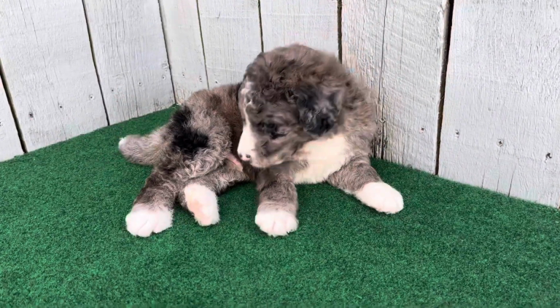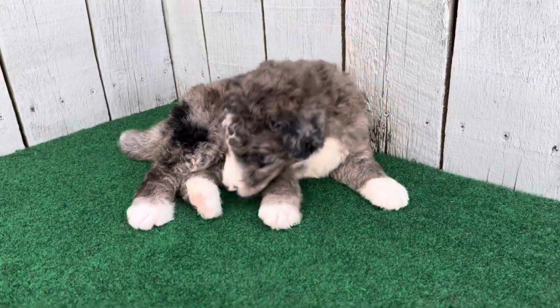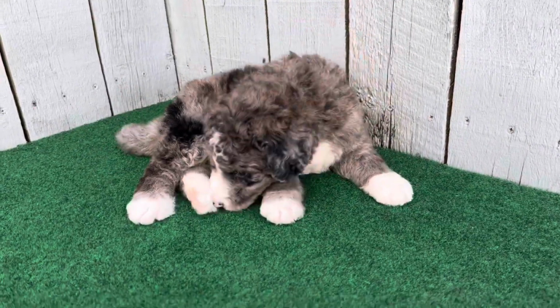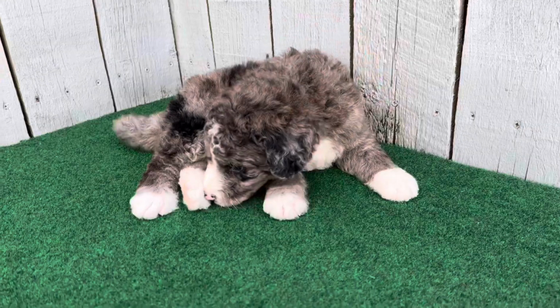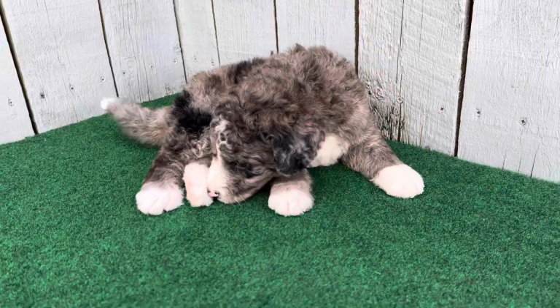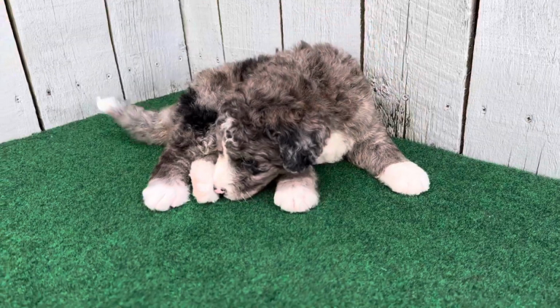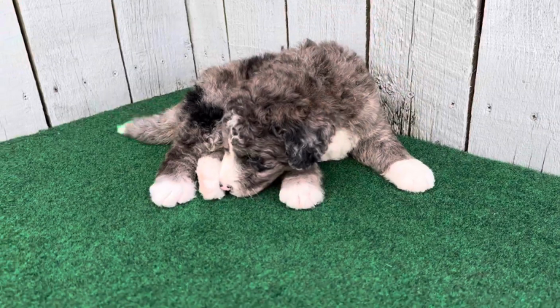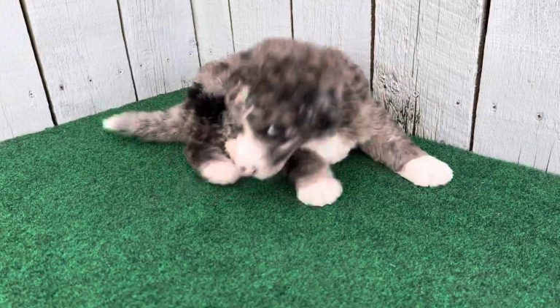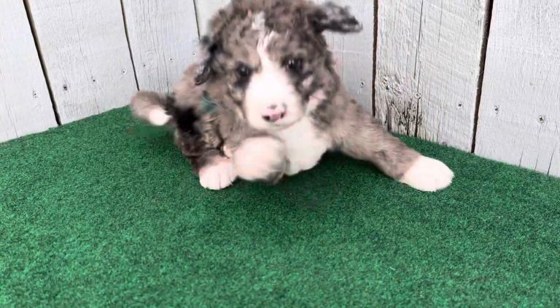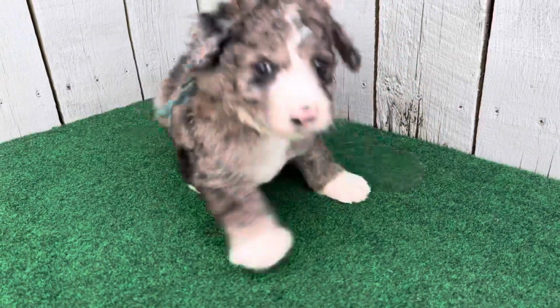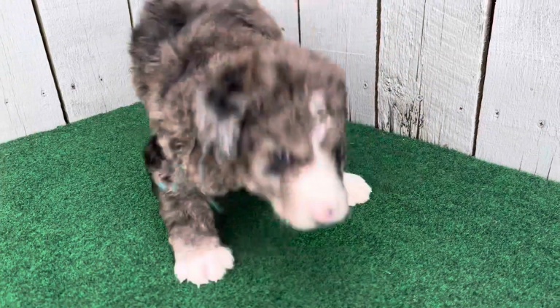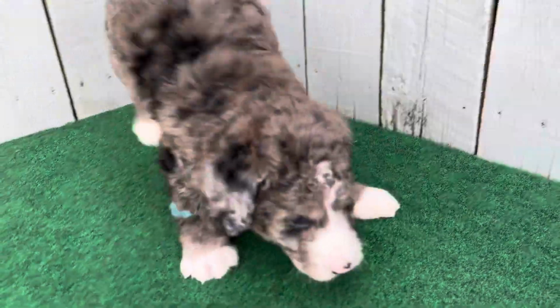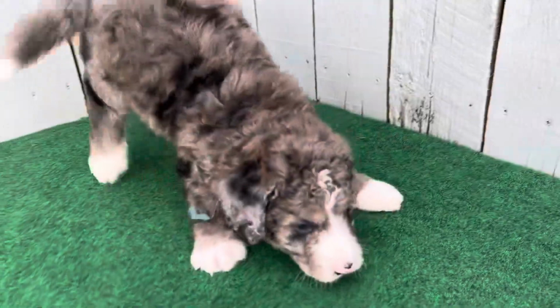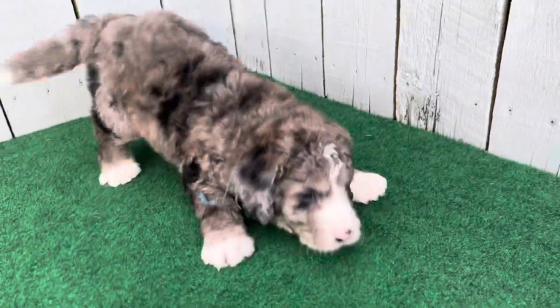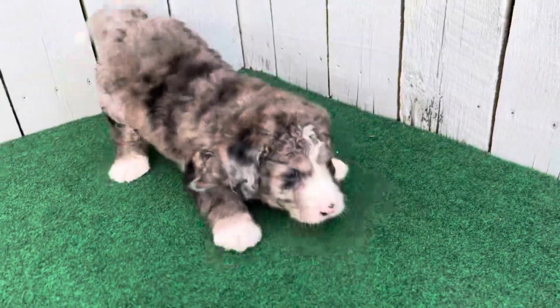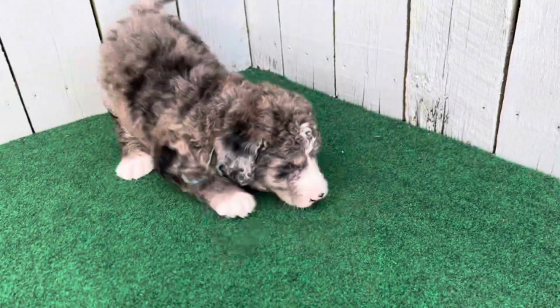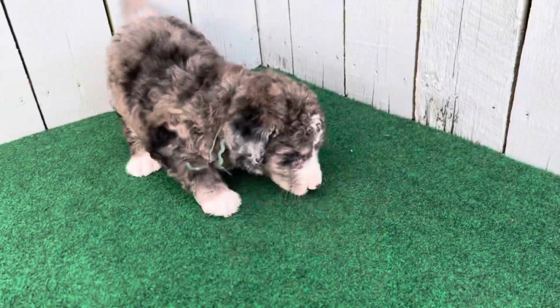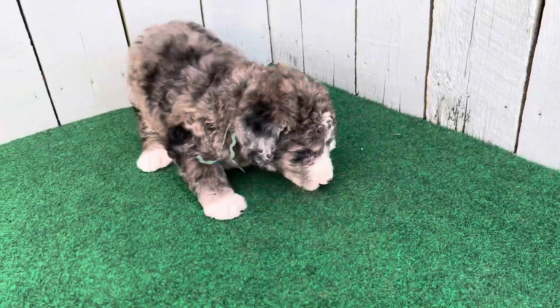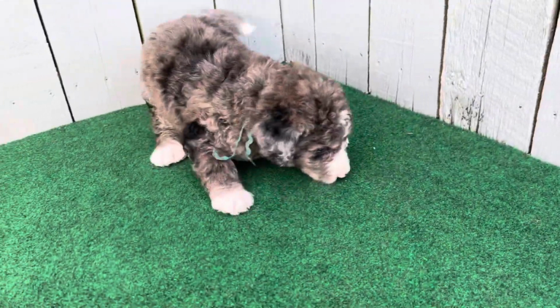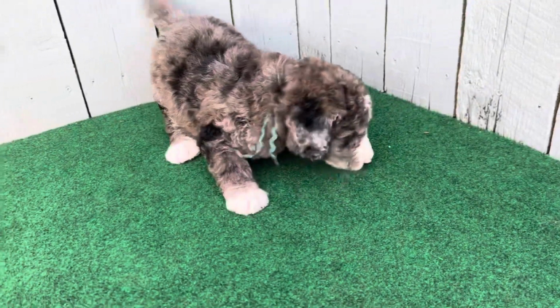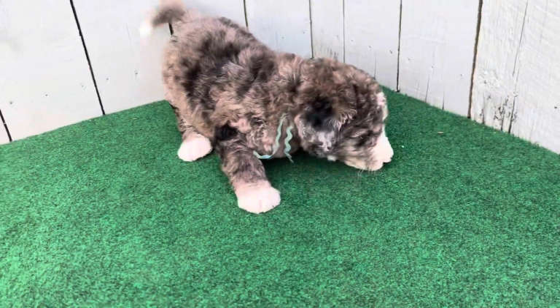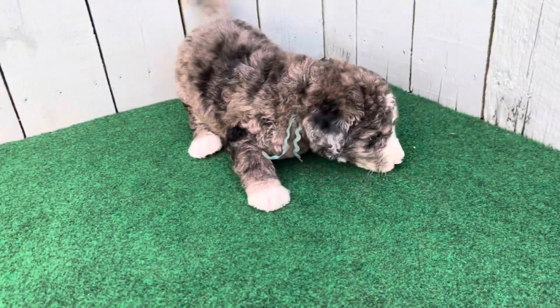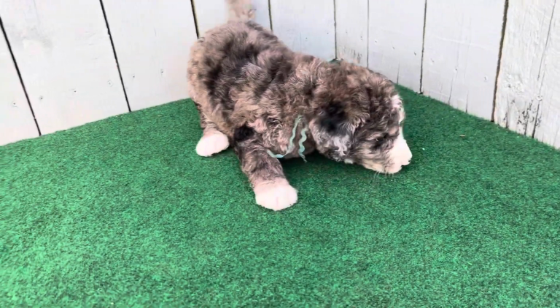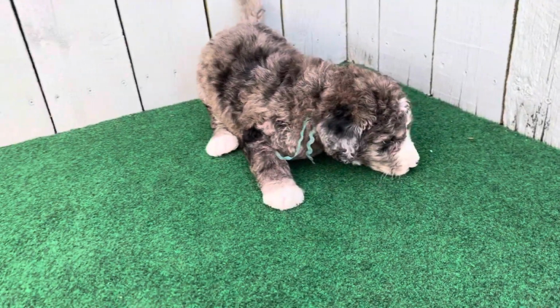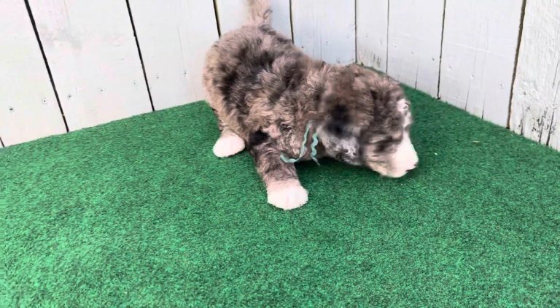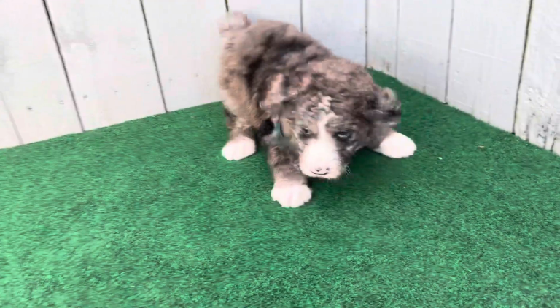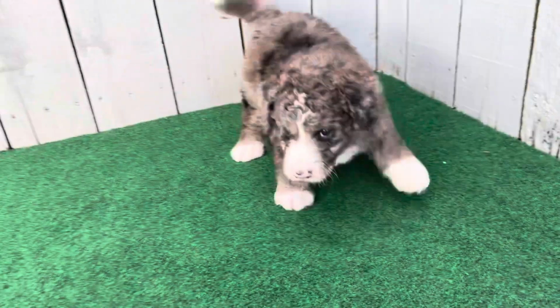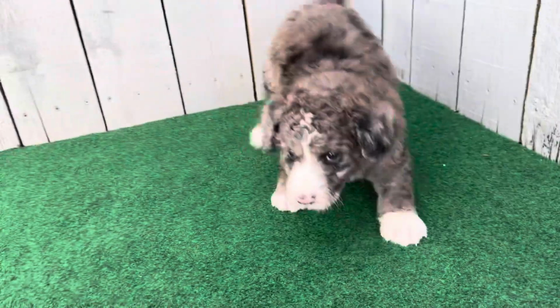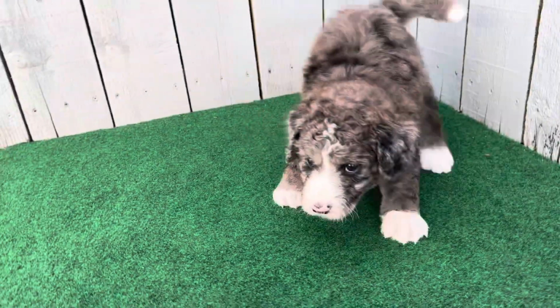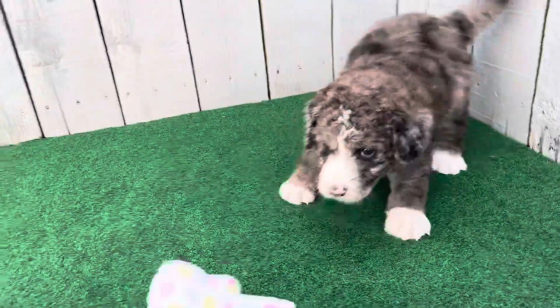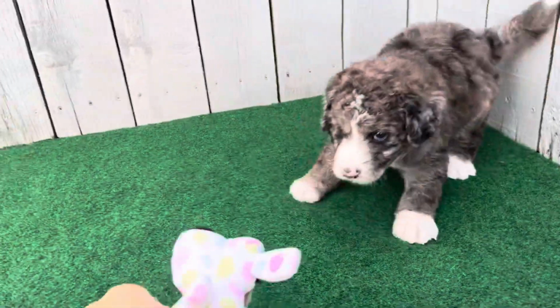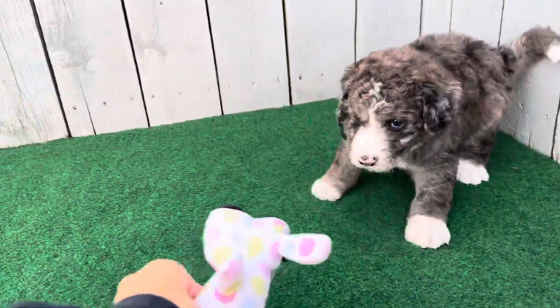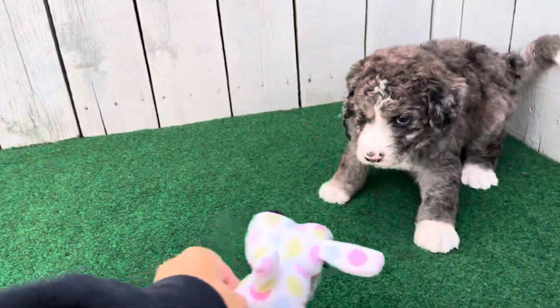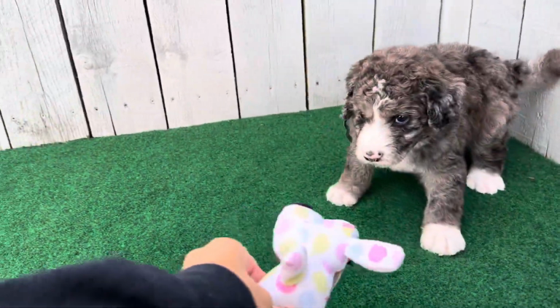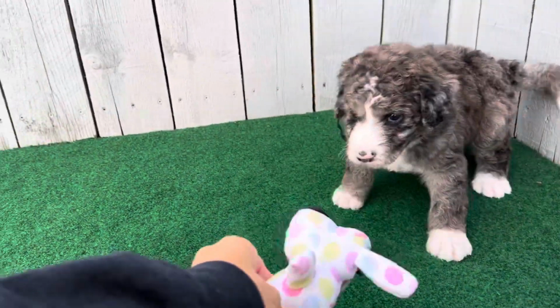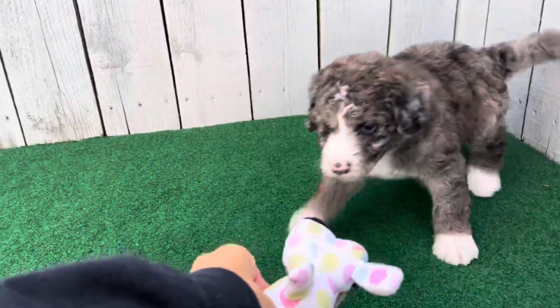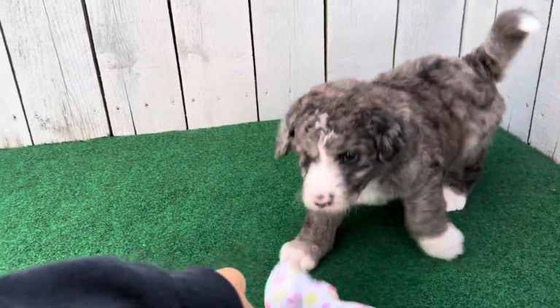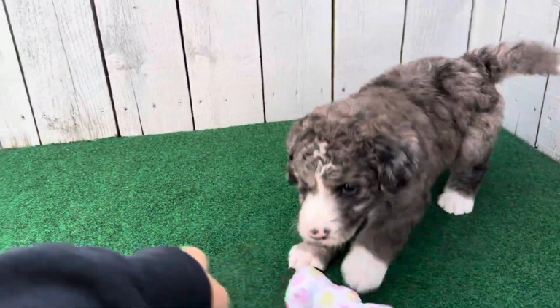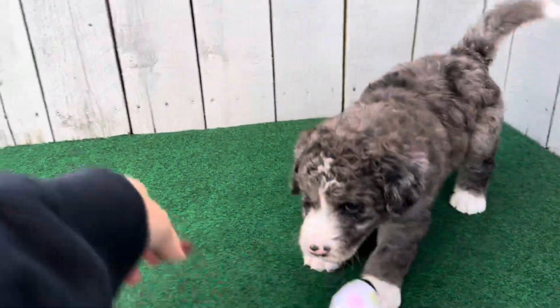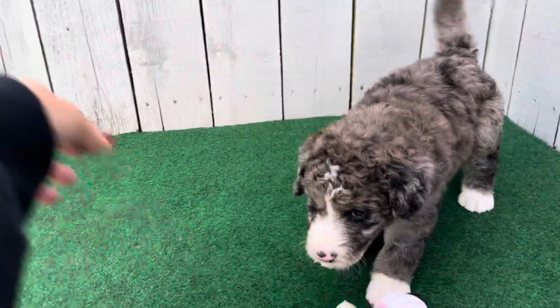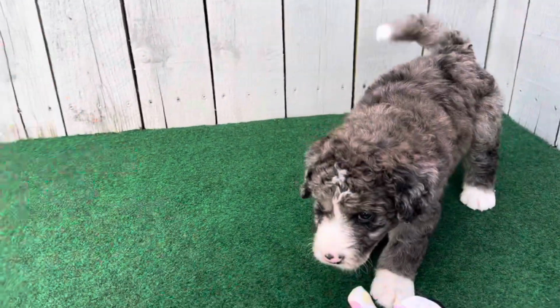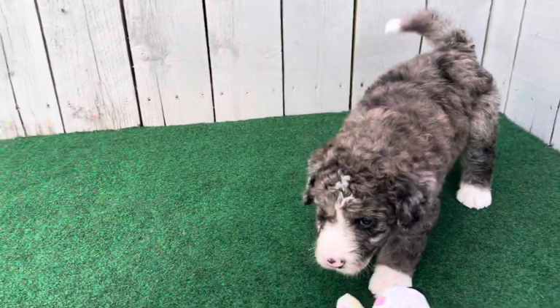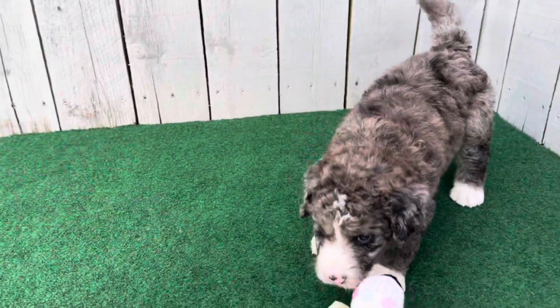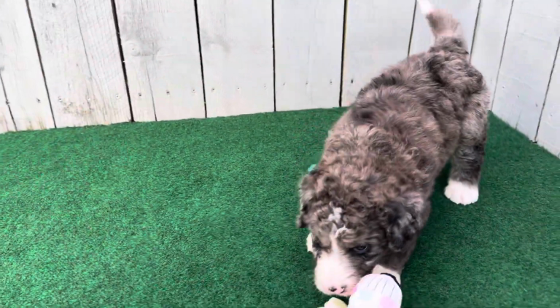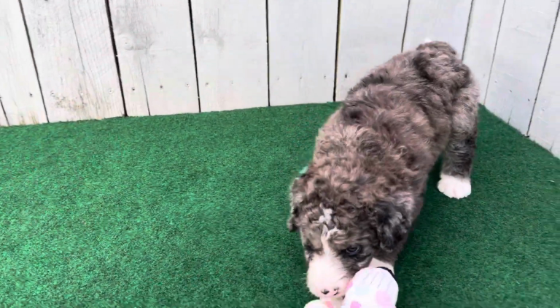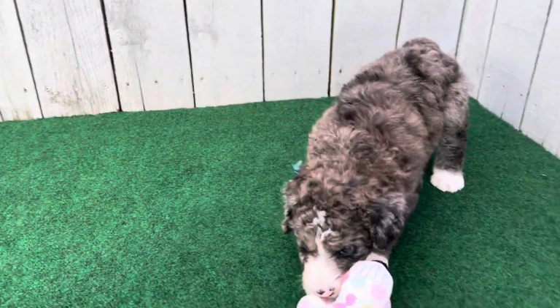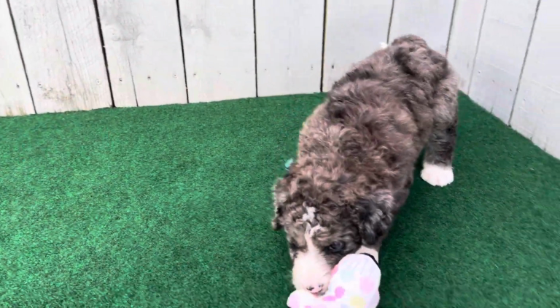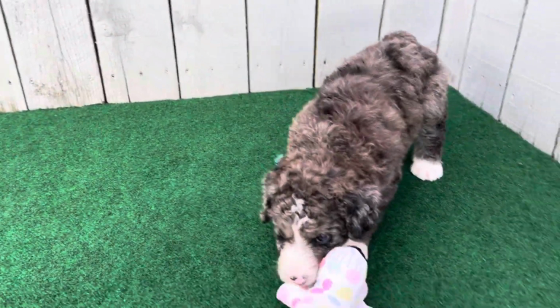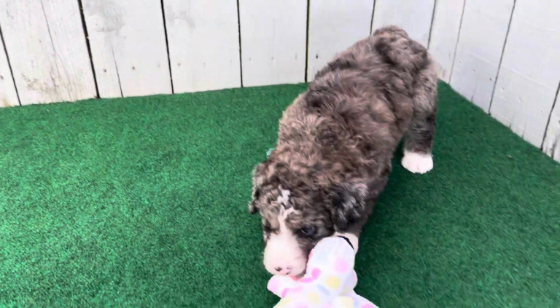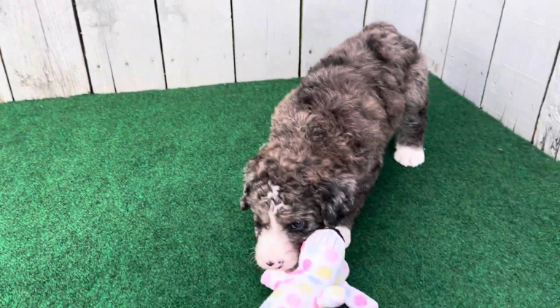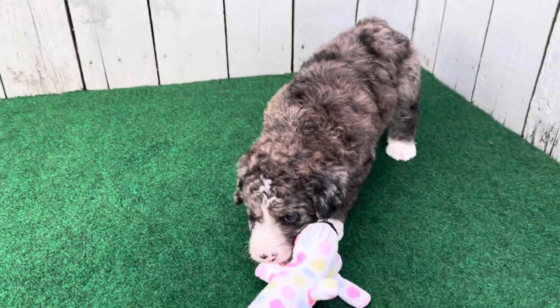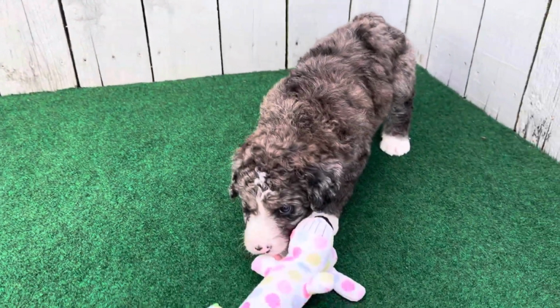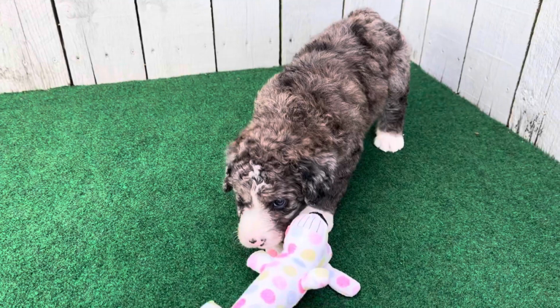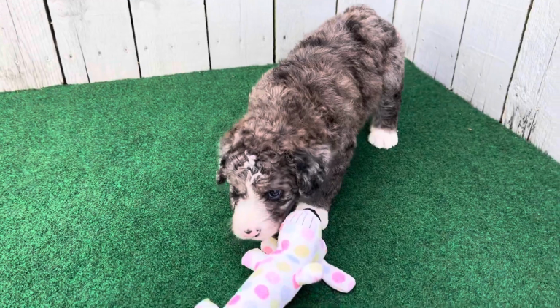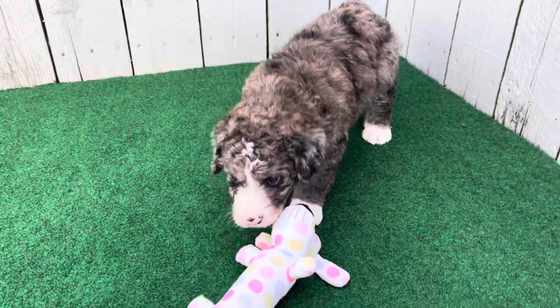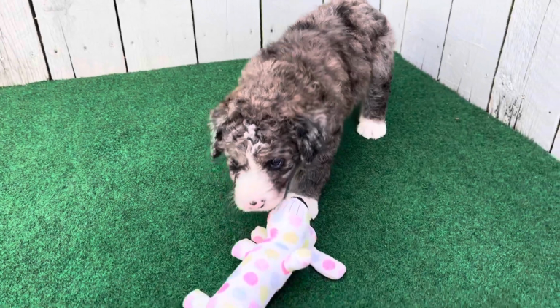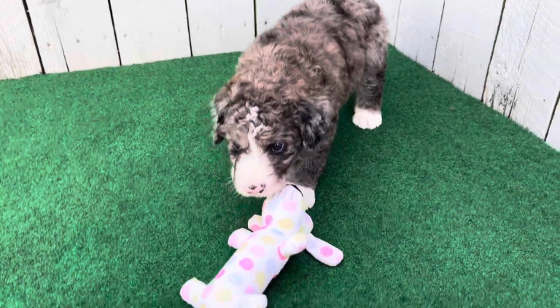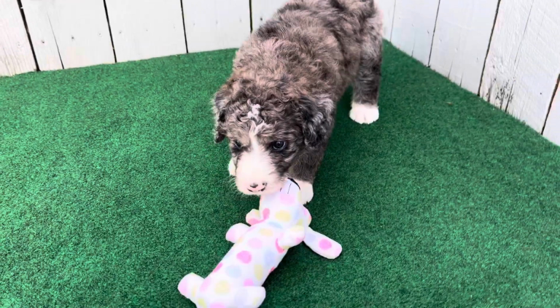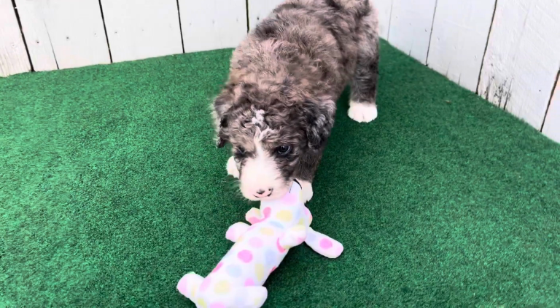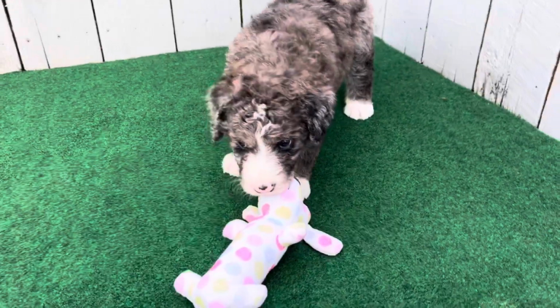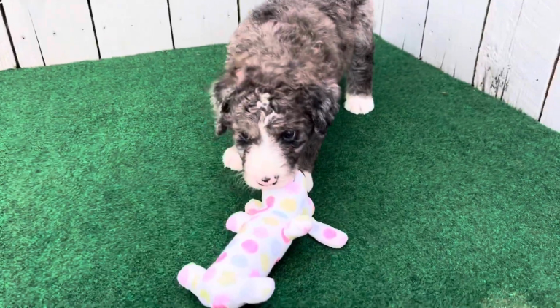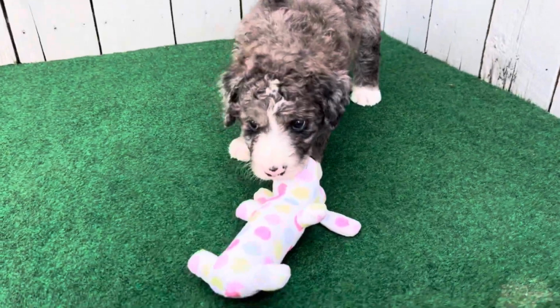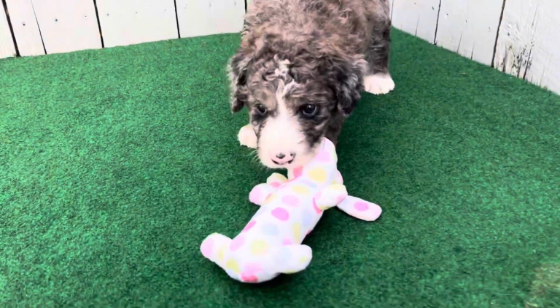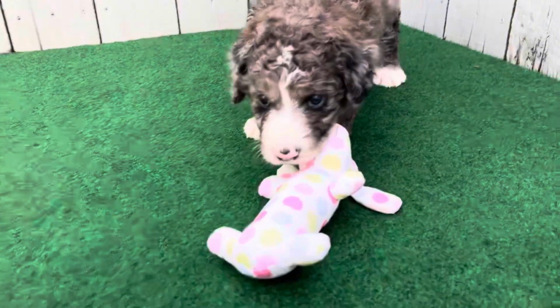He's such a silly boy. He has a wavy coat. He's expected to have a wavy to curly coat full grown.